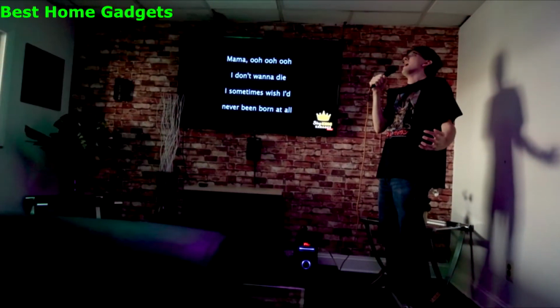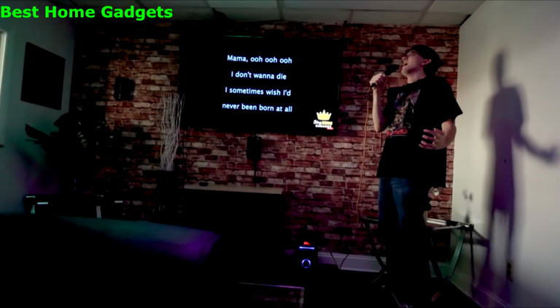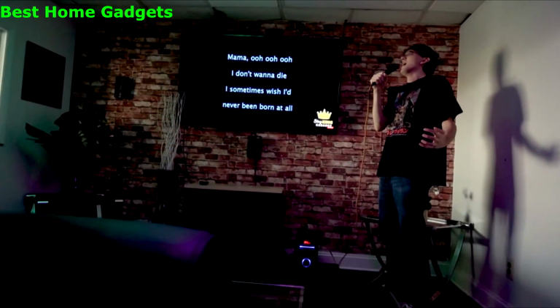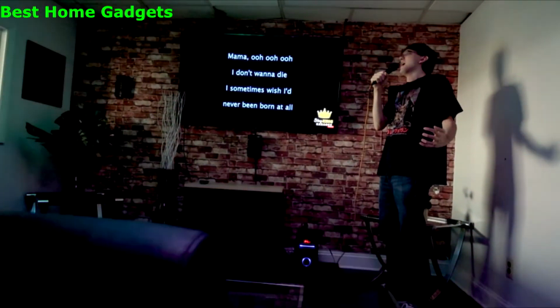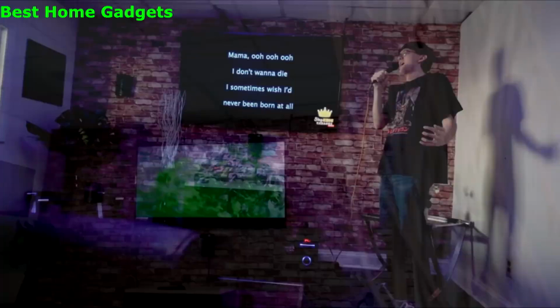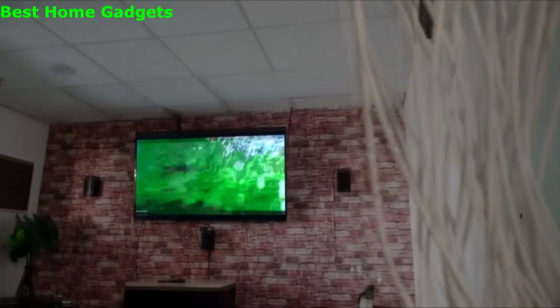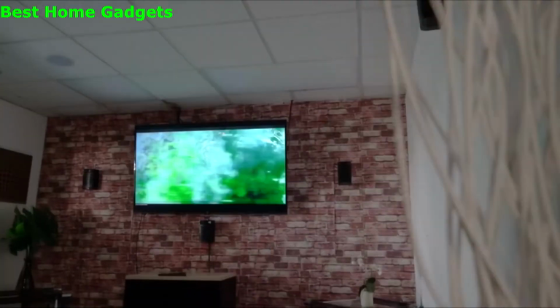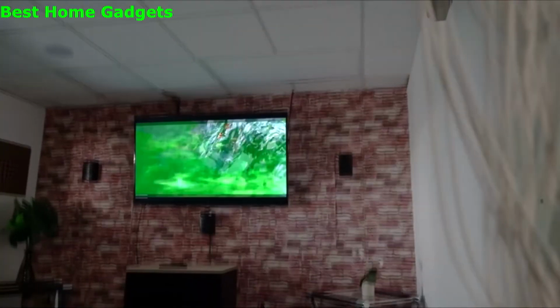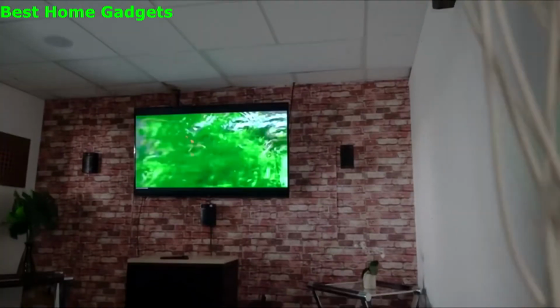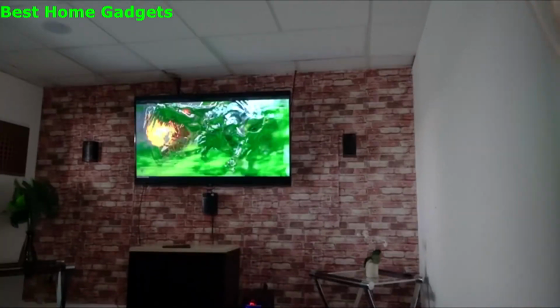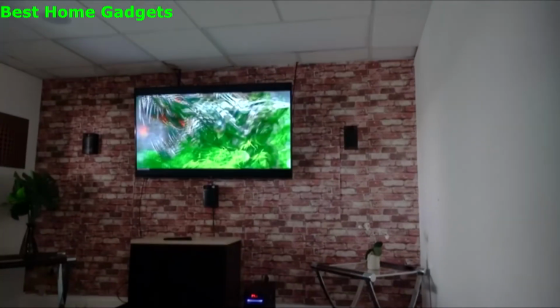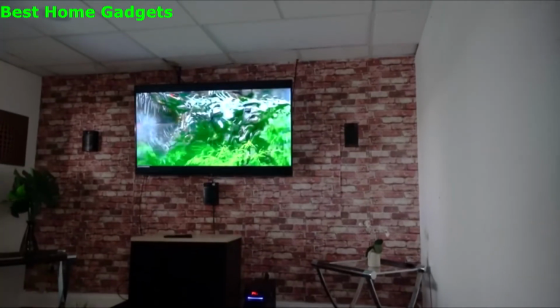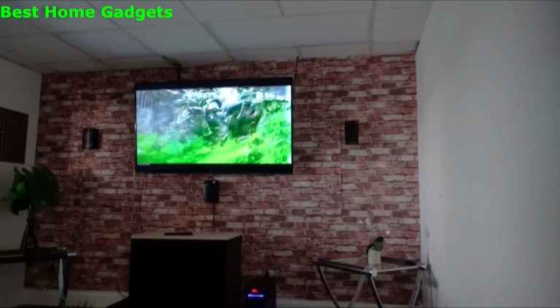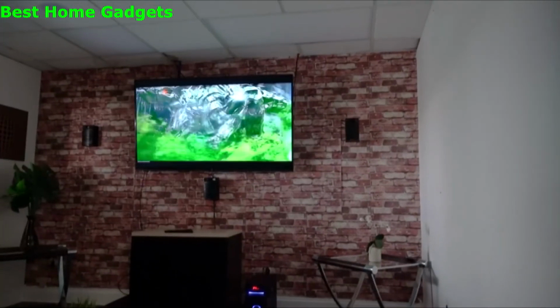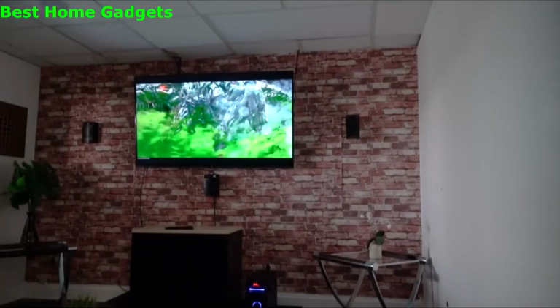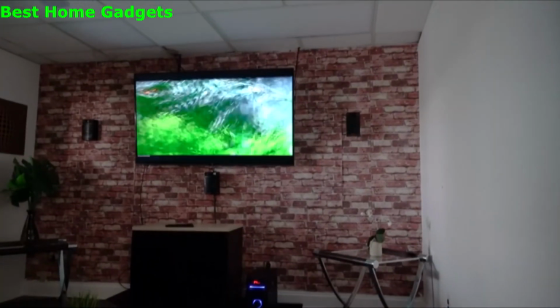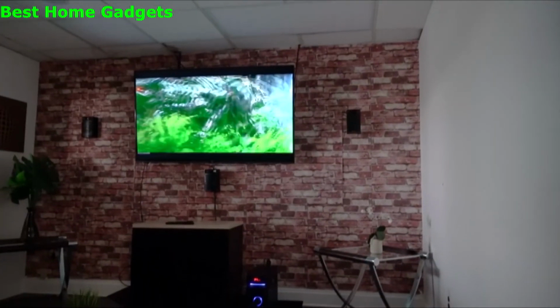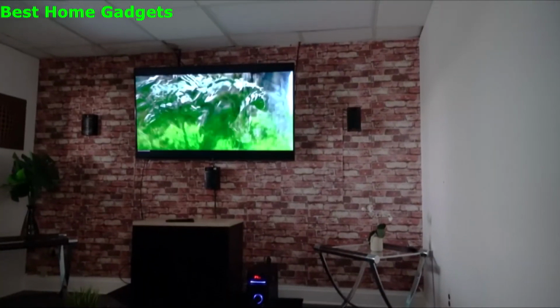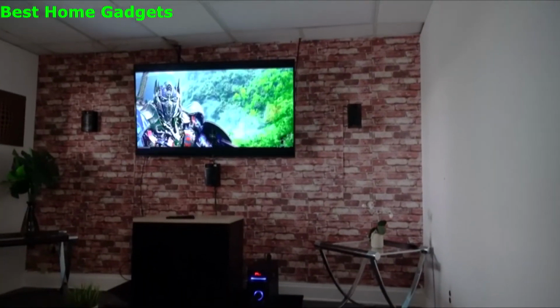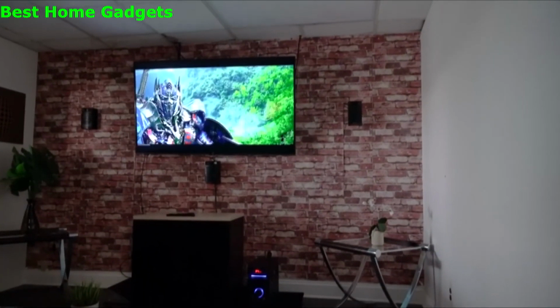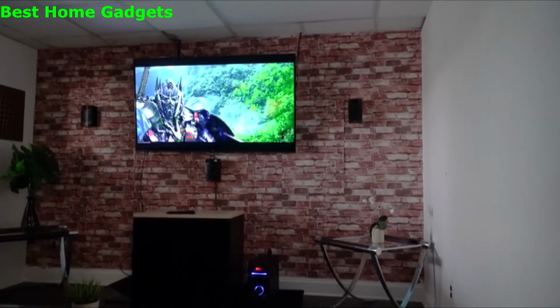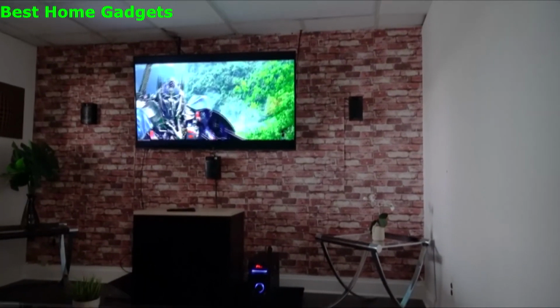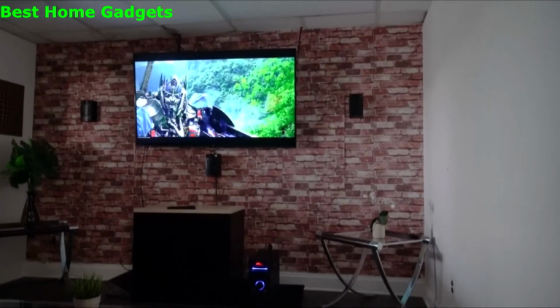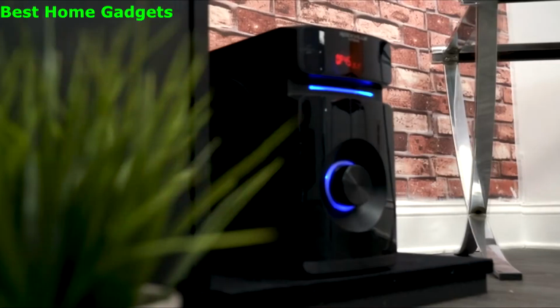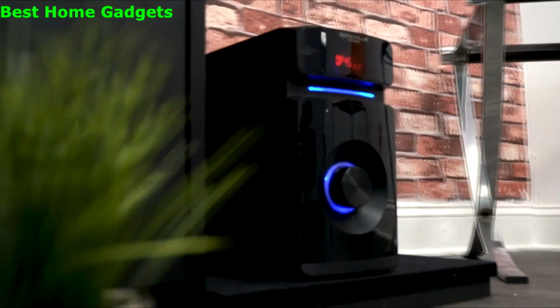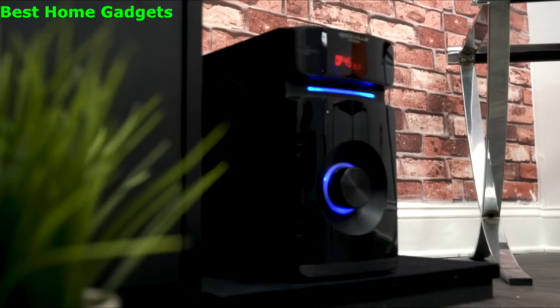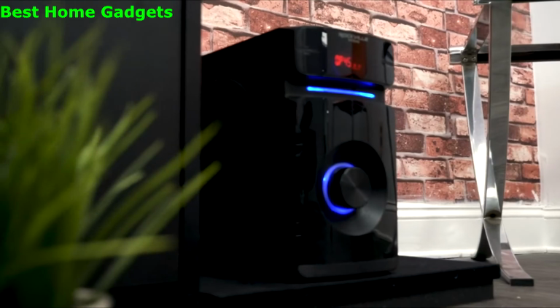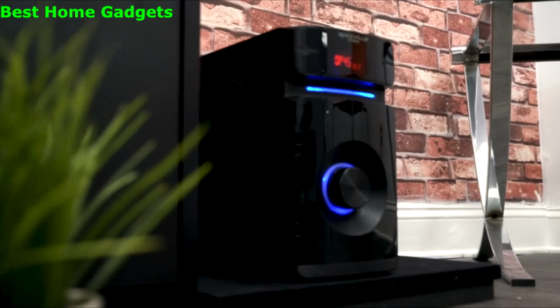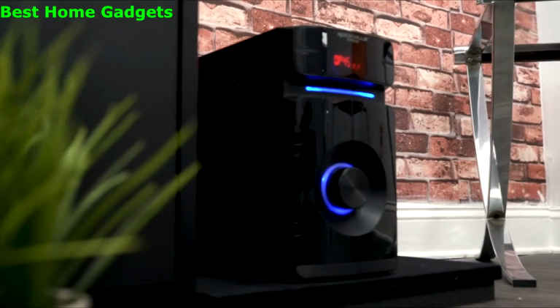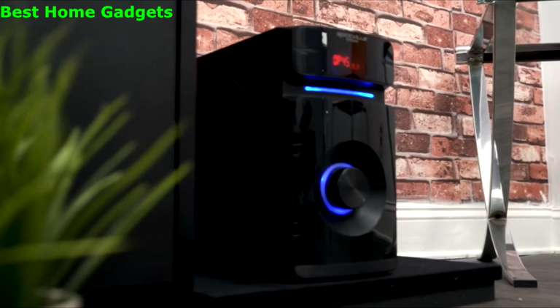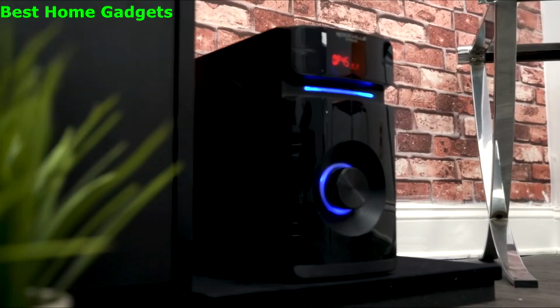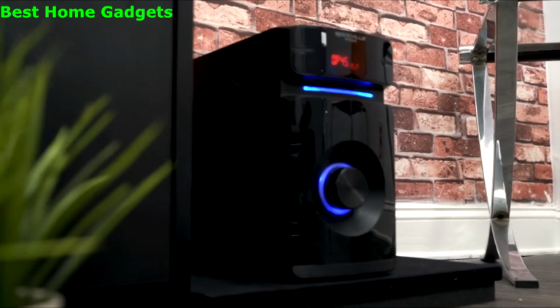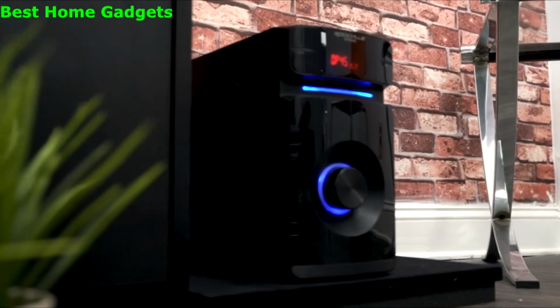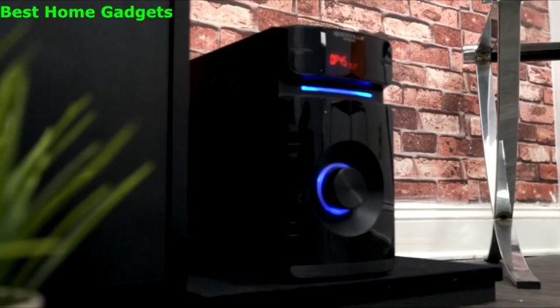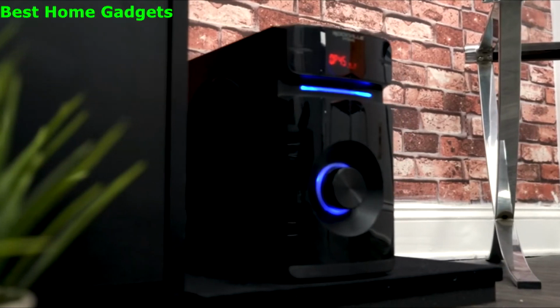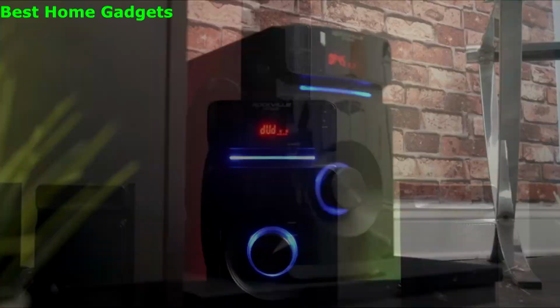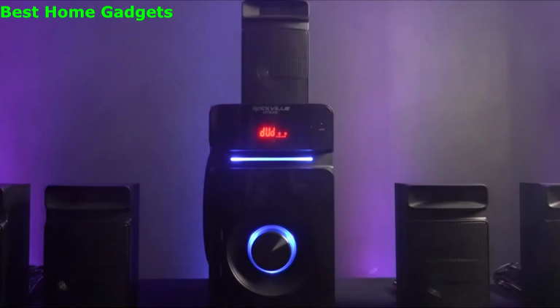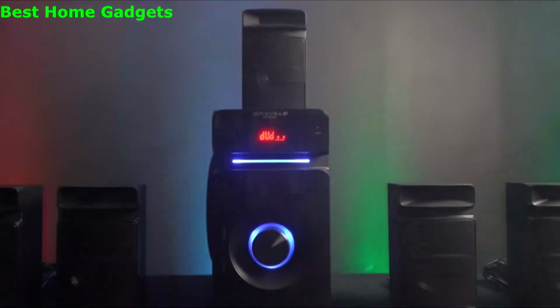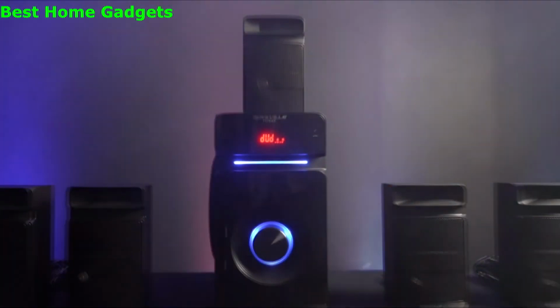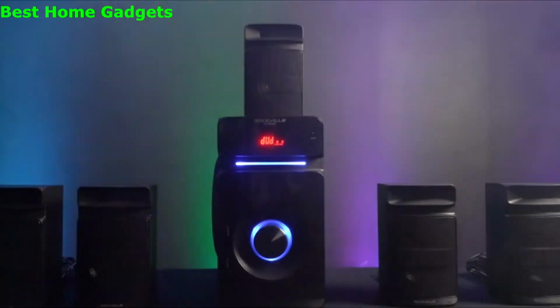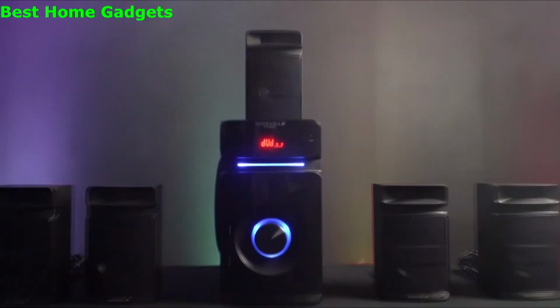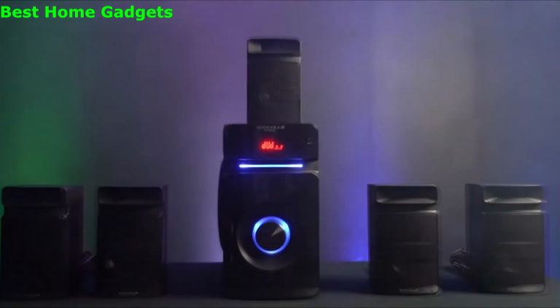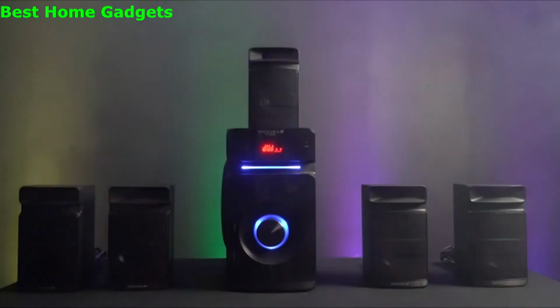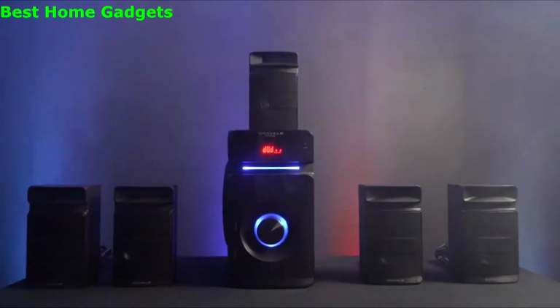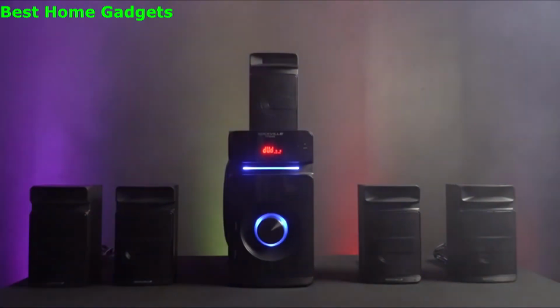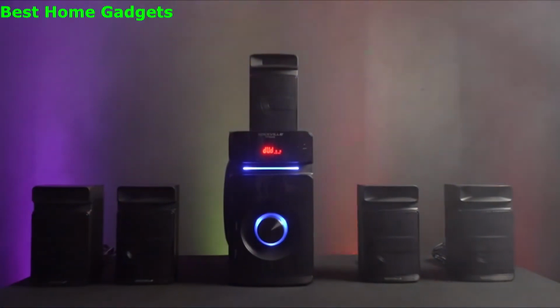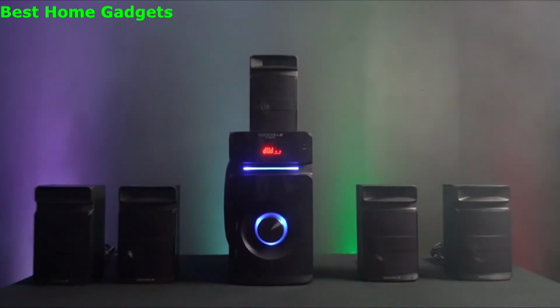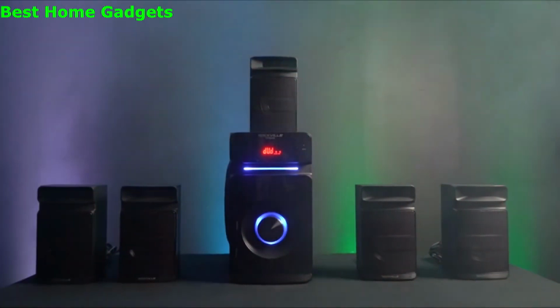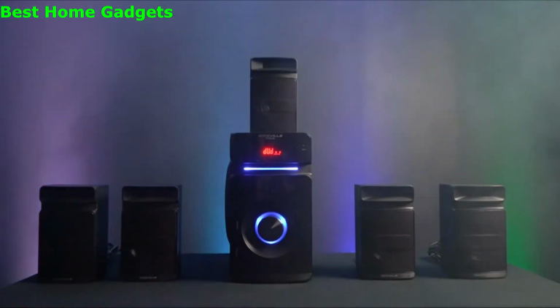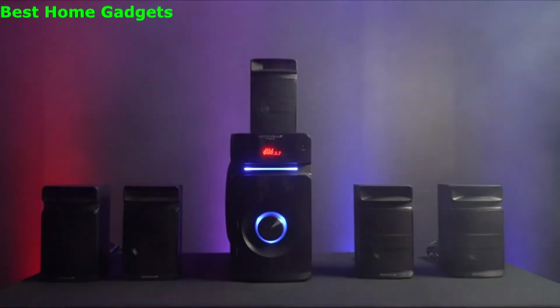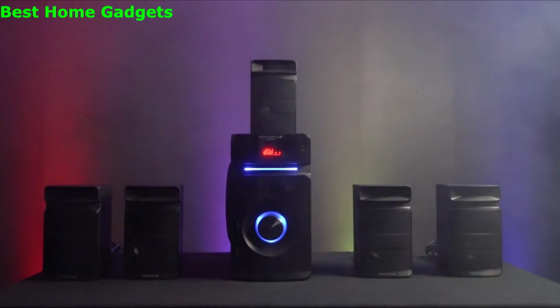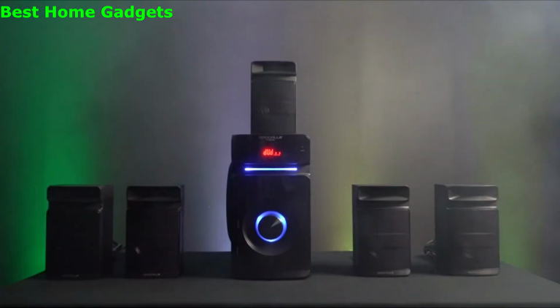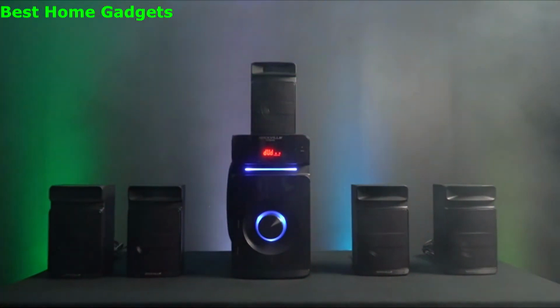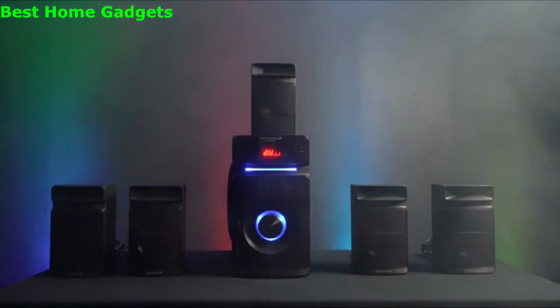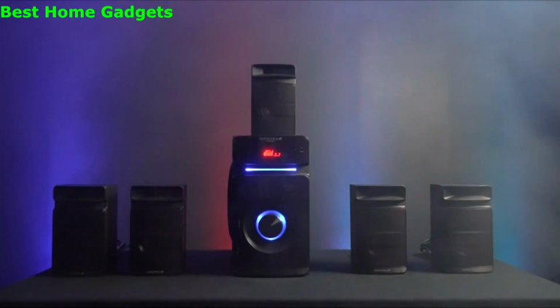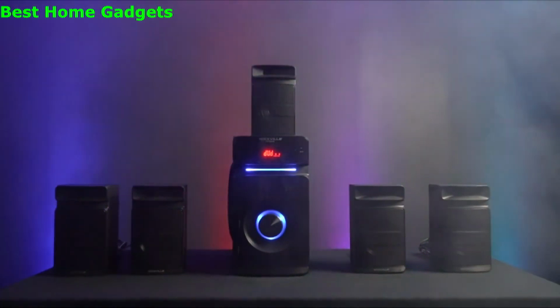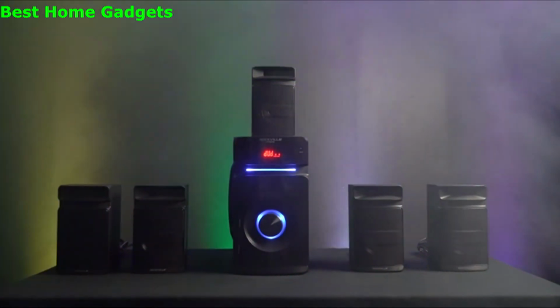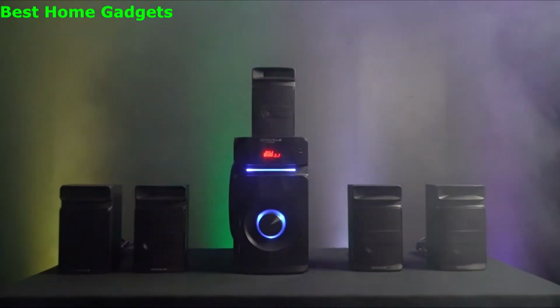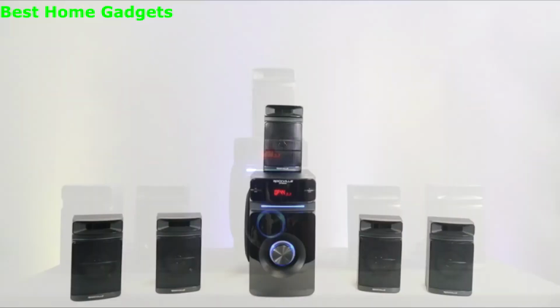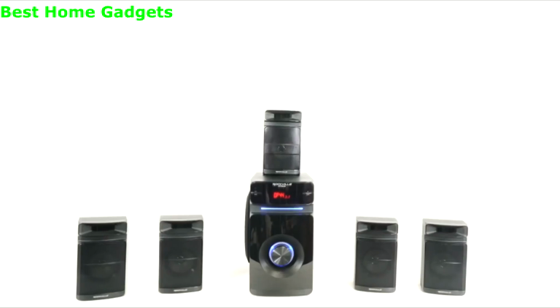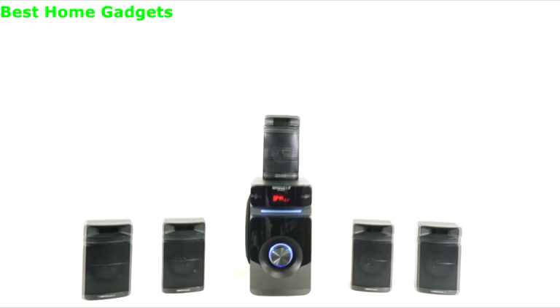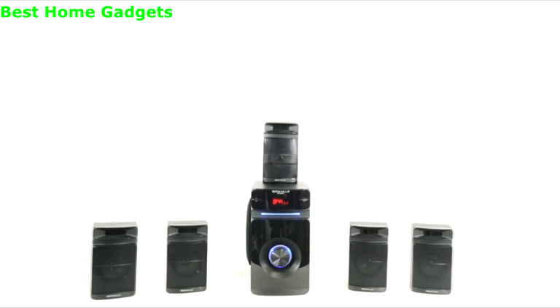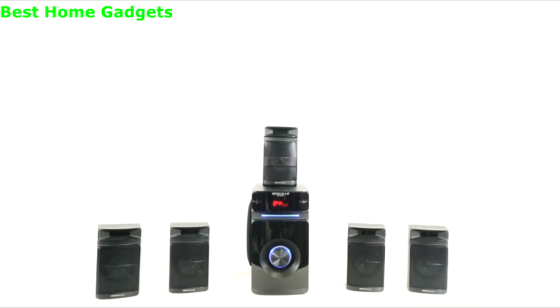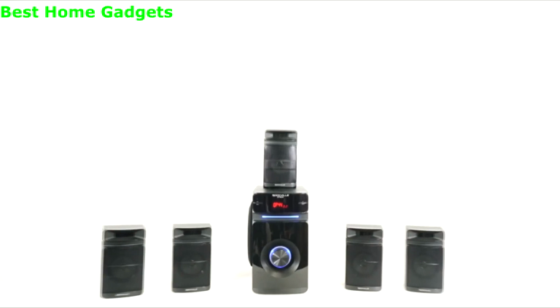So if you're looking for a 5.1 channel home theater system, look no further than the HTS45 from Rockville.